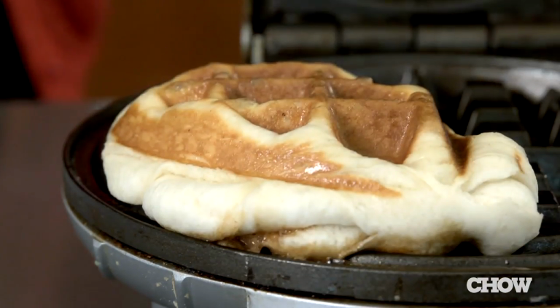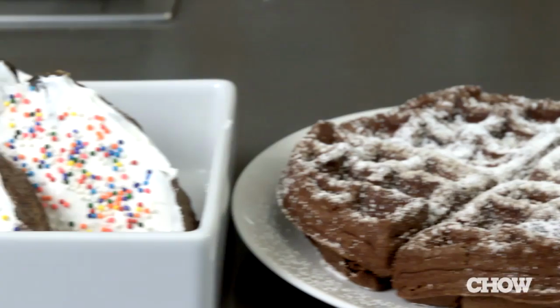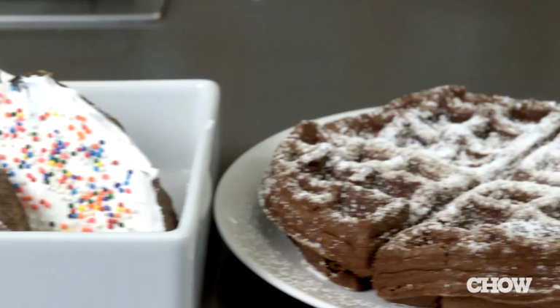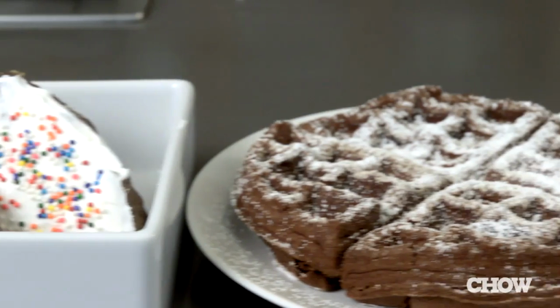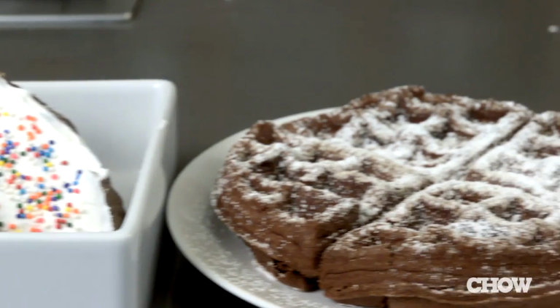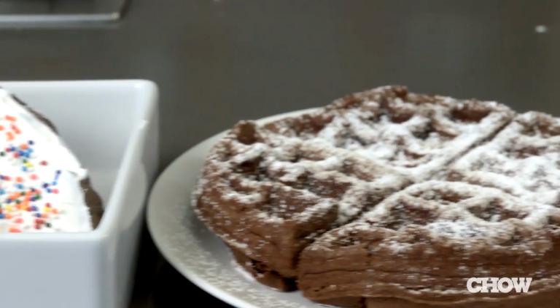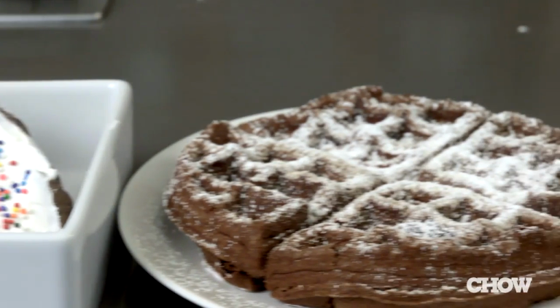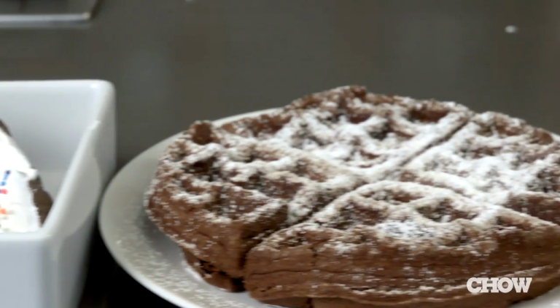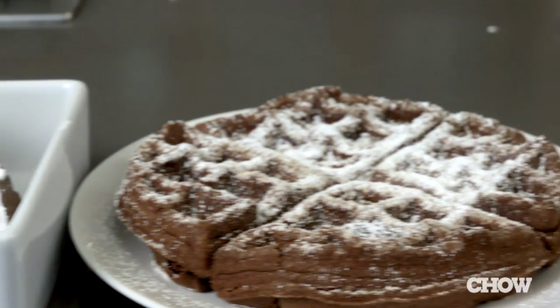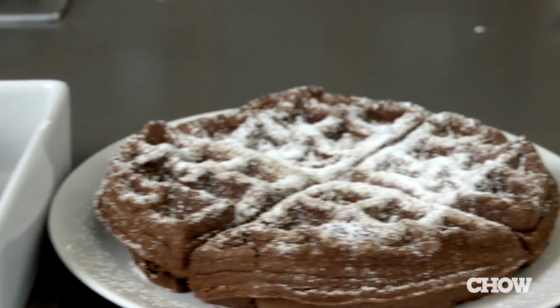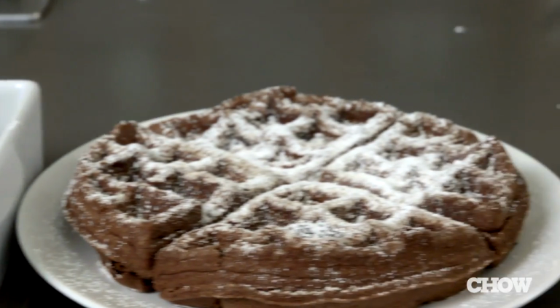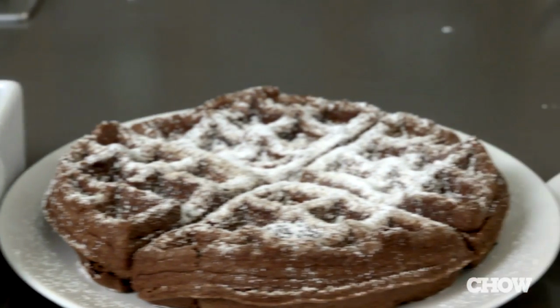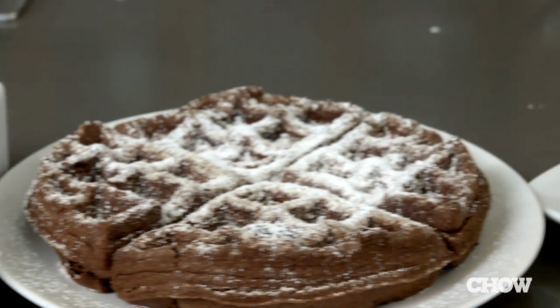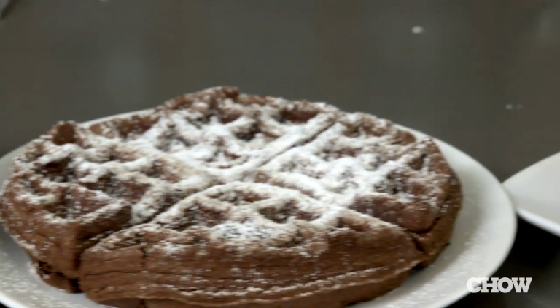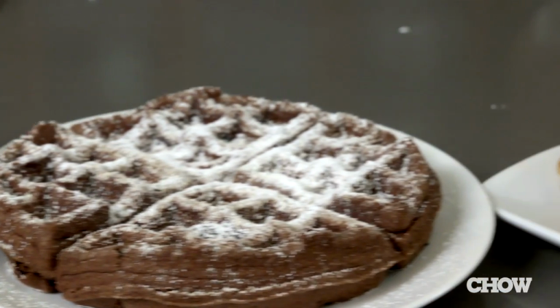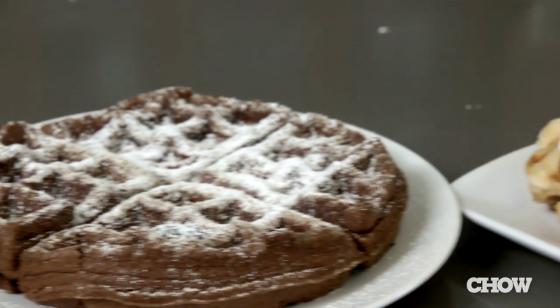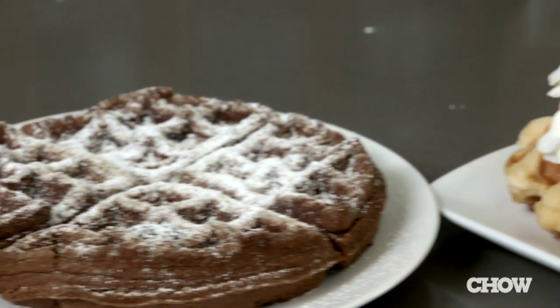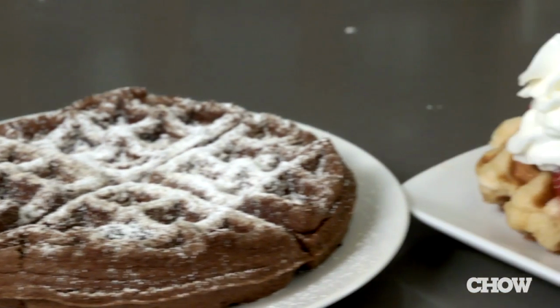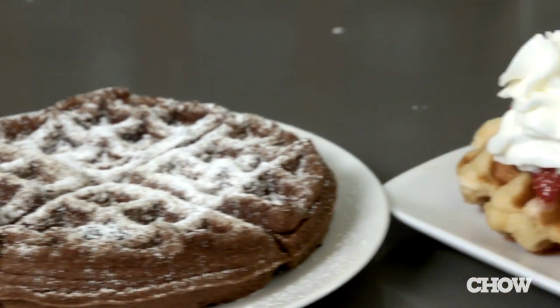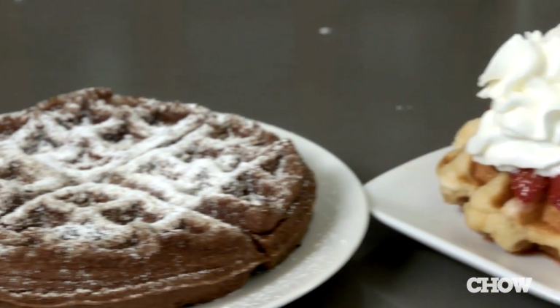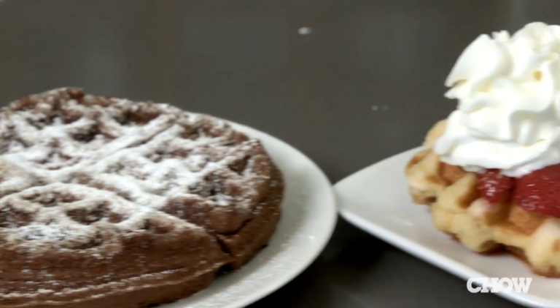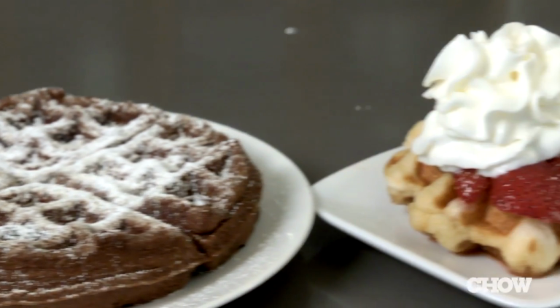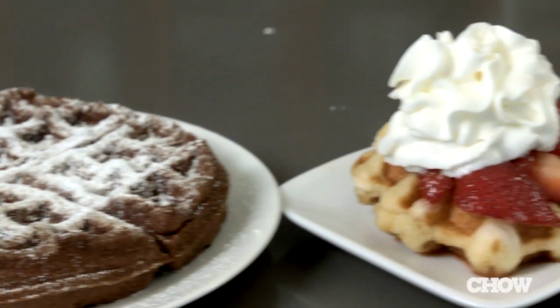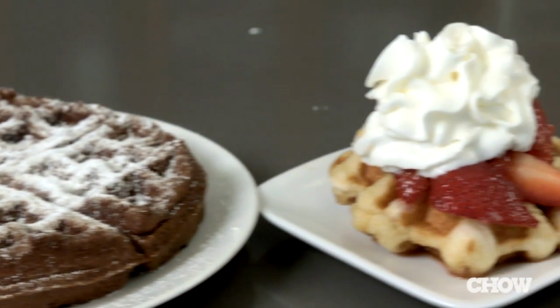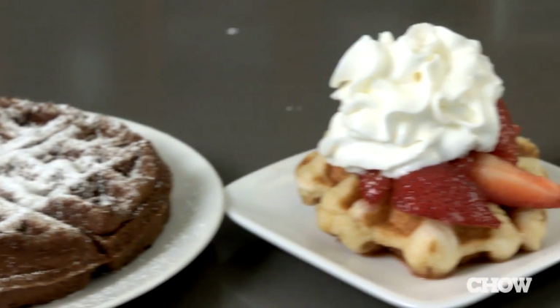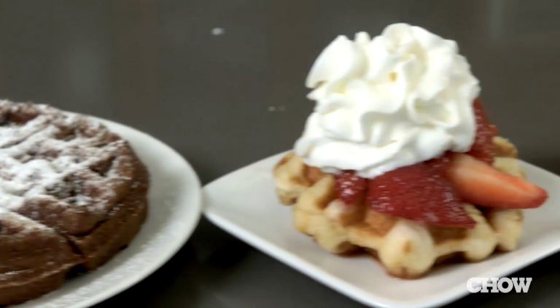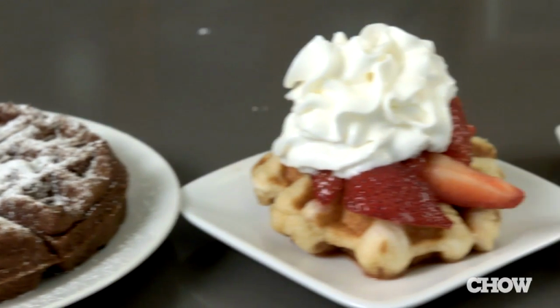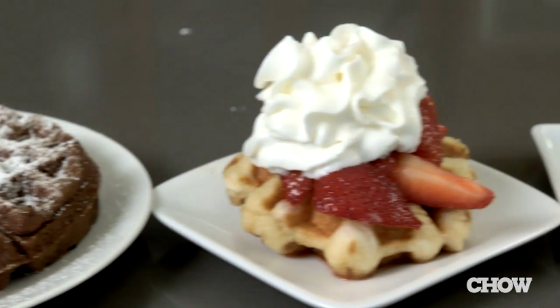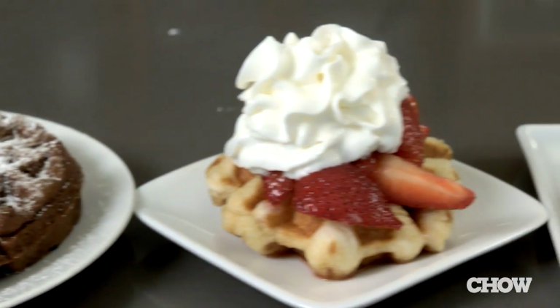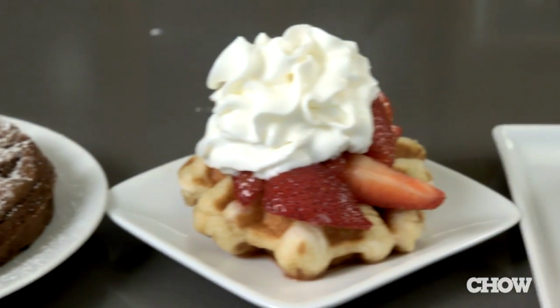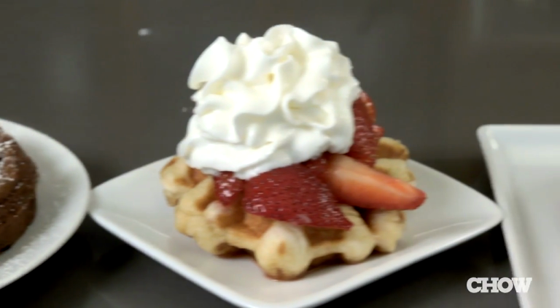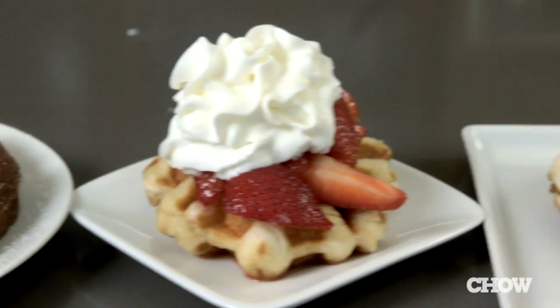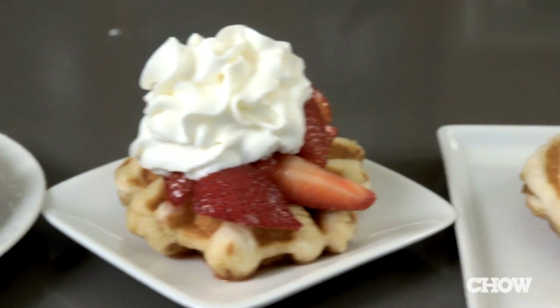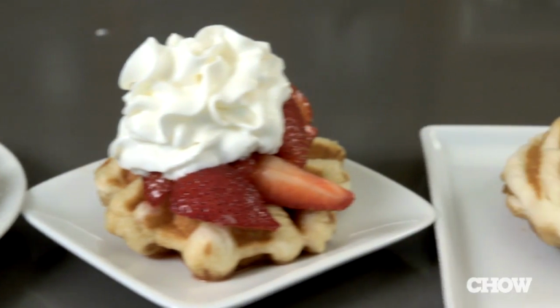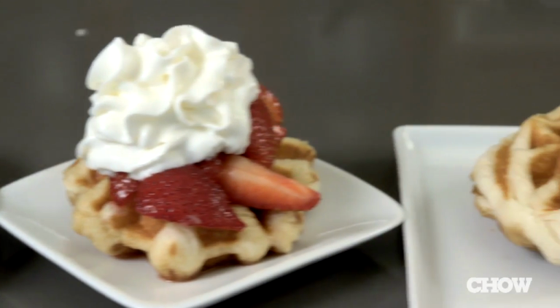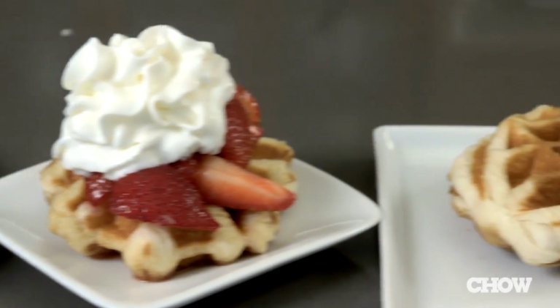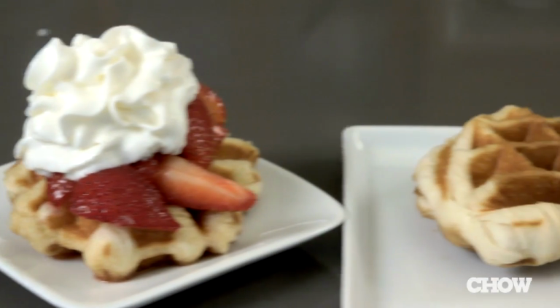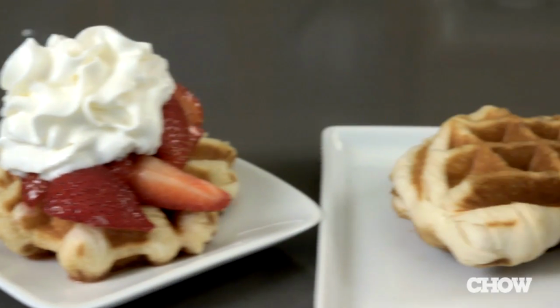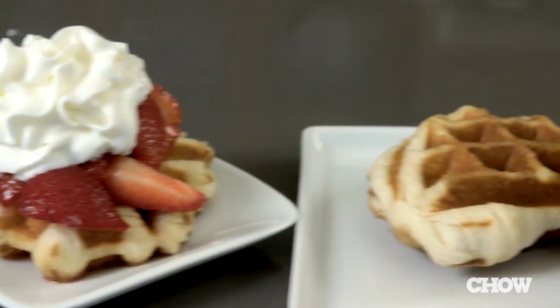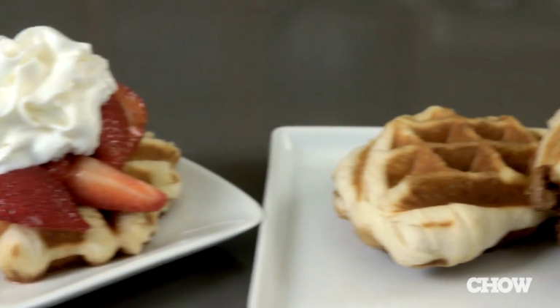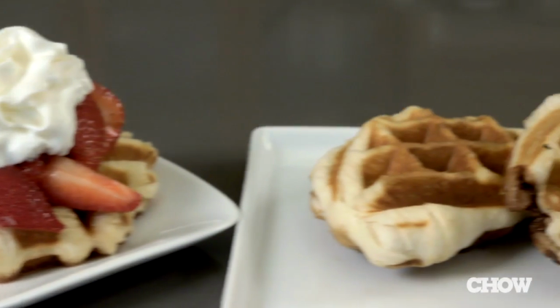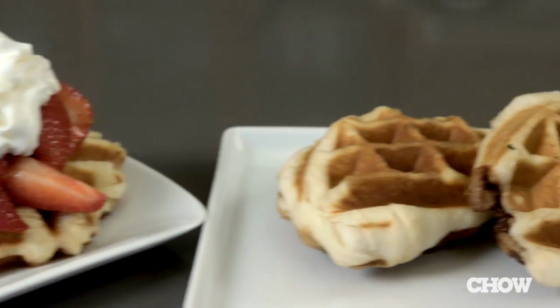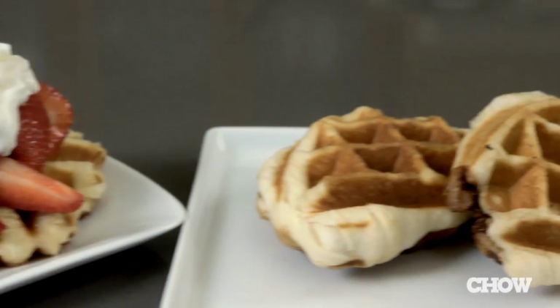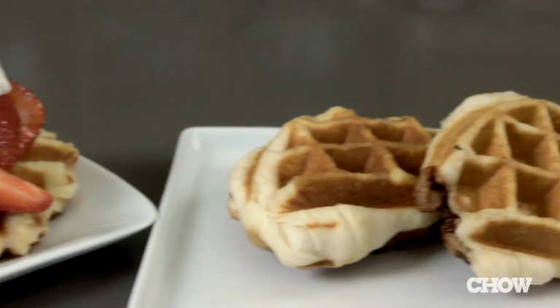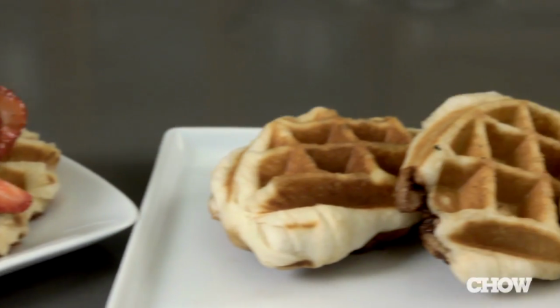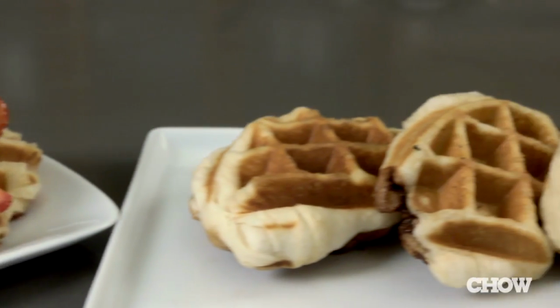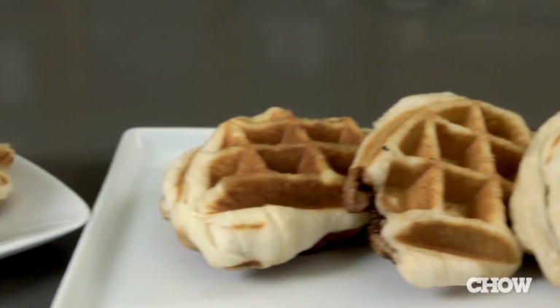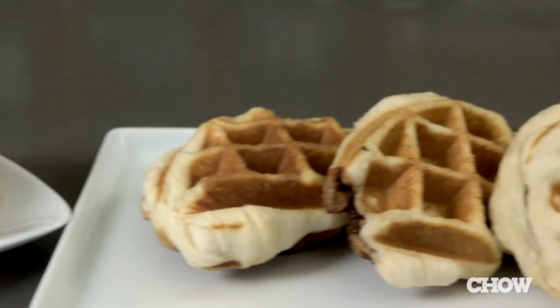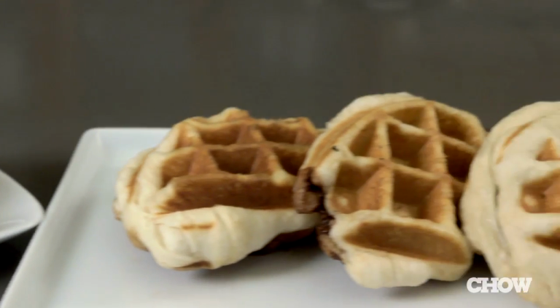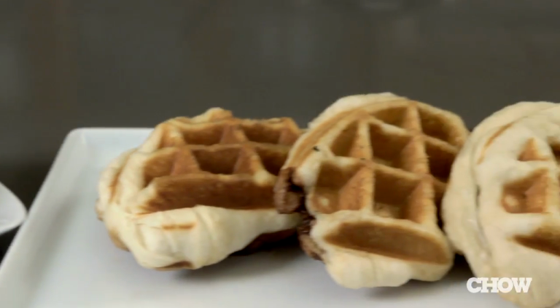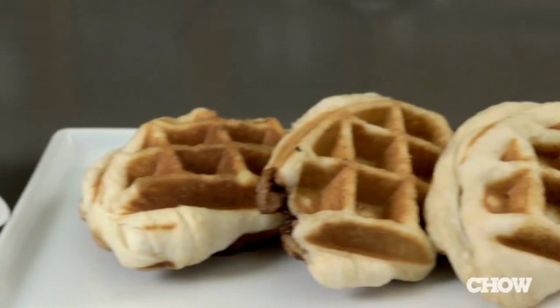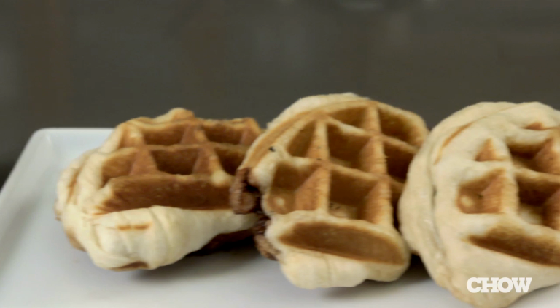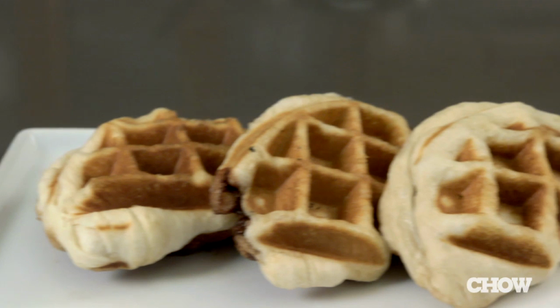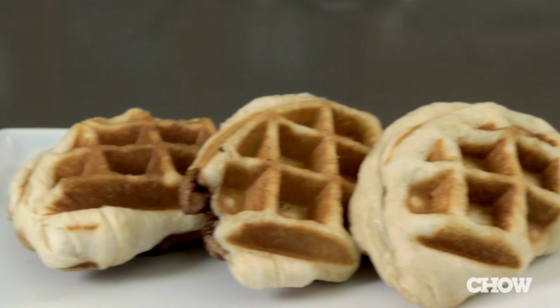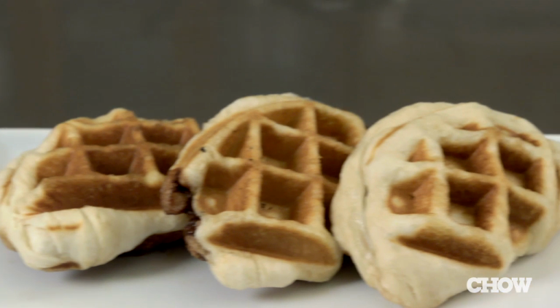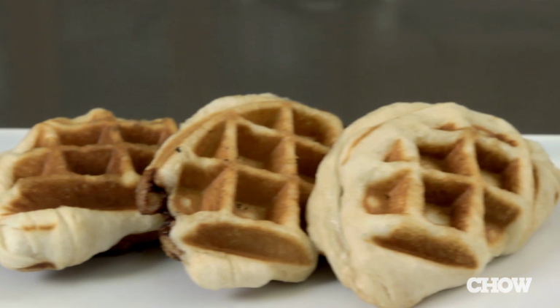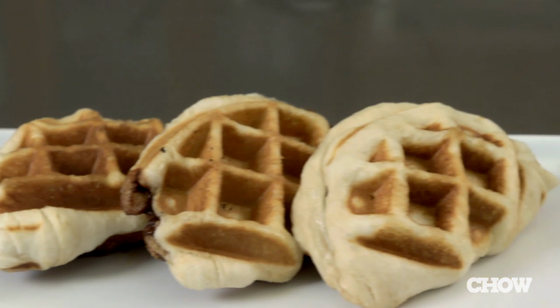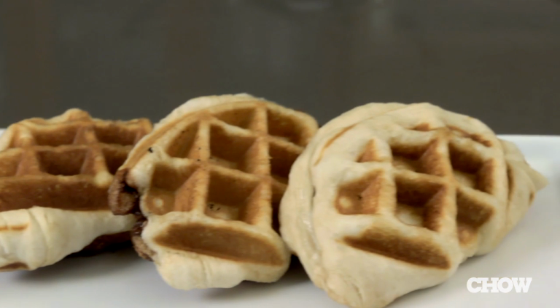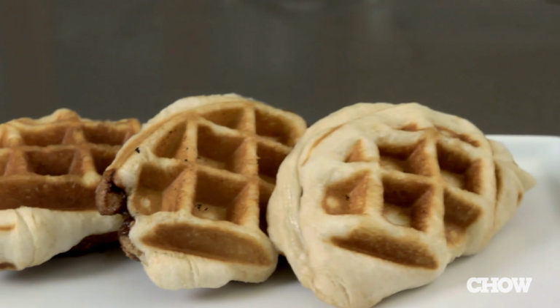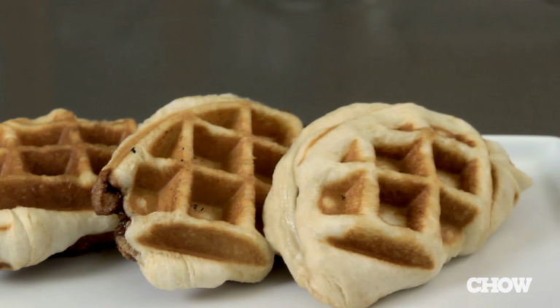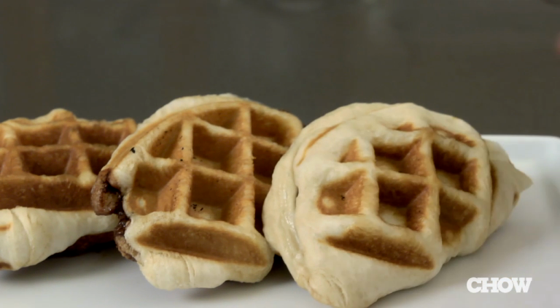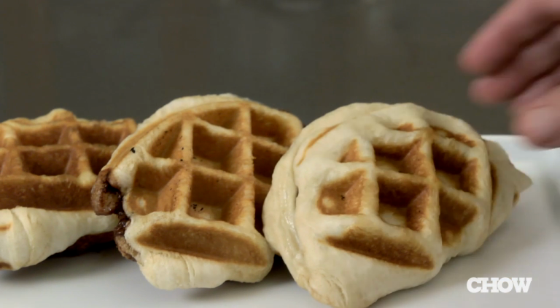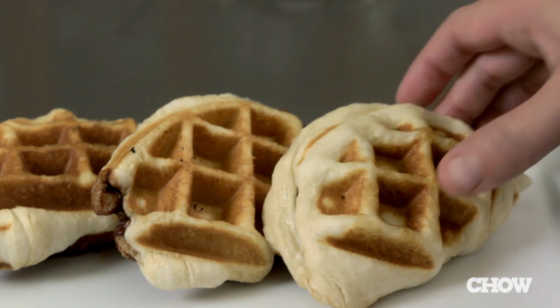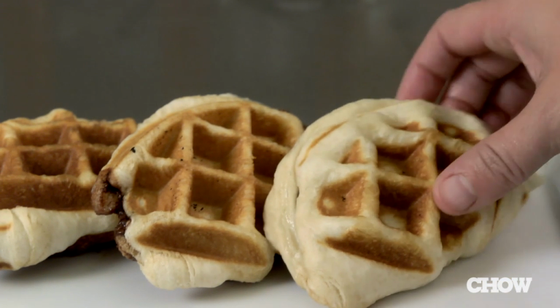Have you experimented with using your waffle maker to cook food other than waffles? If so, let us know — we'd love to hear.